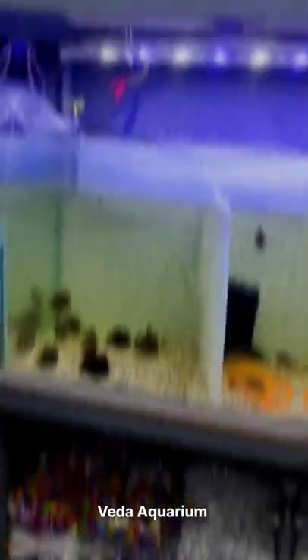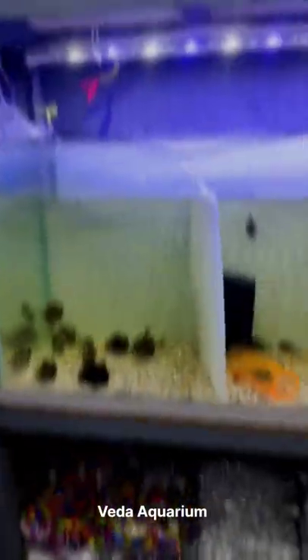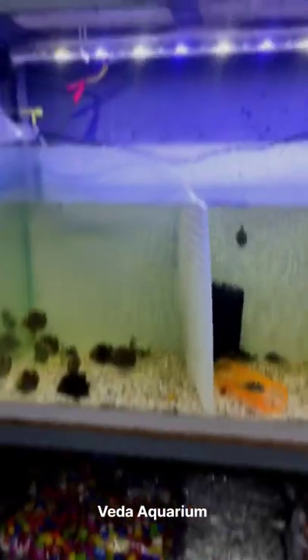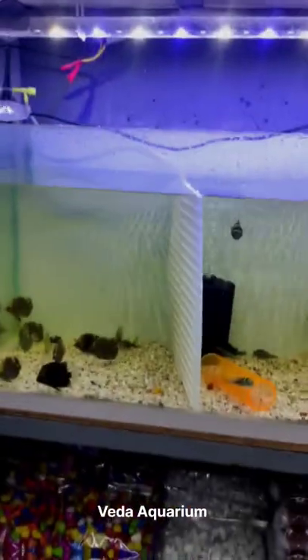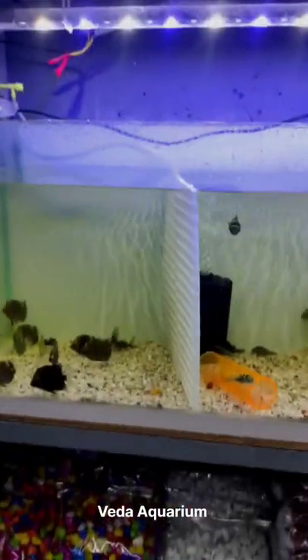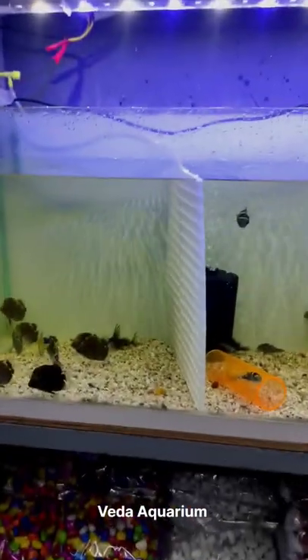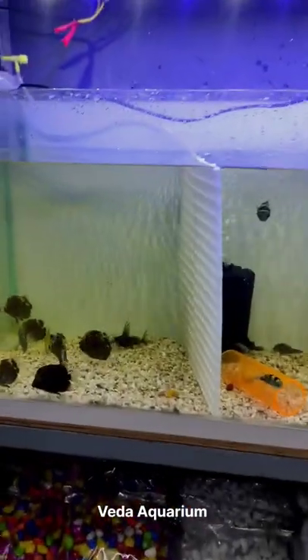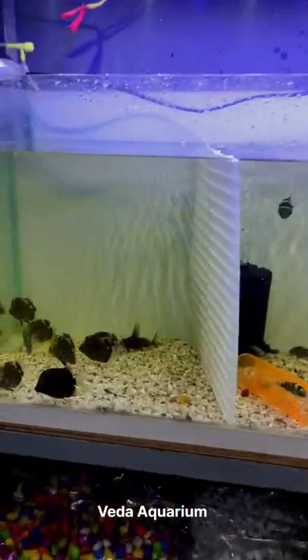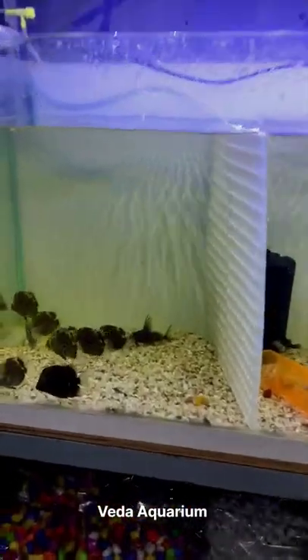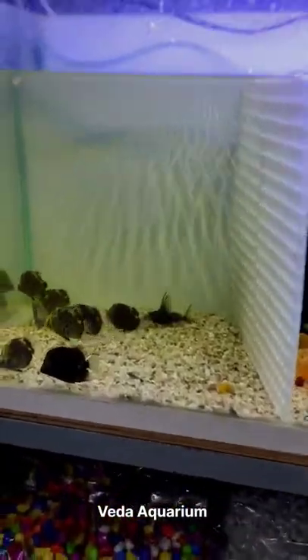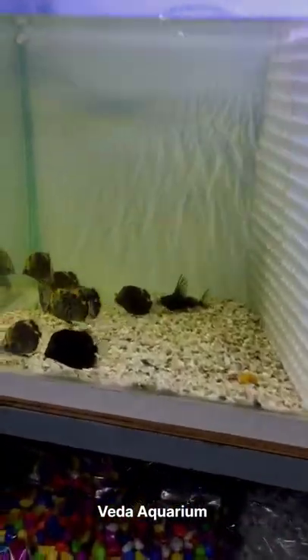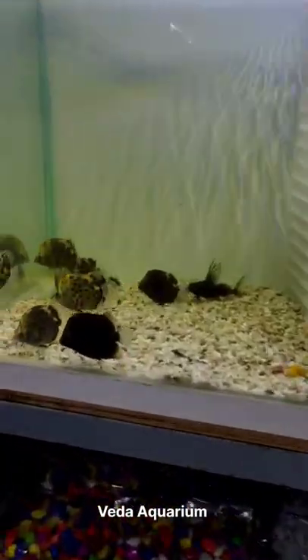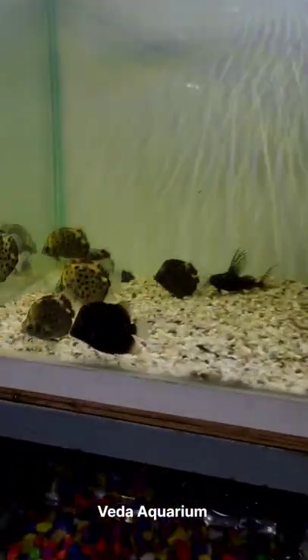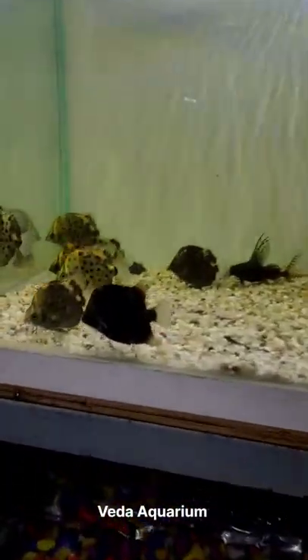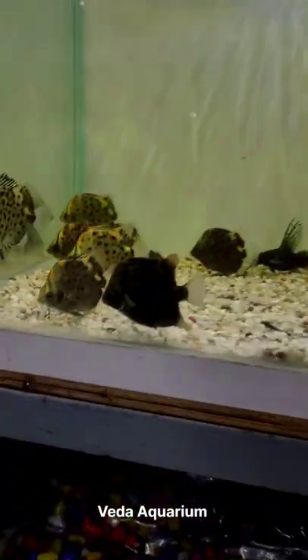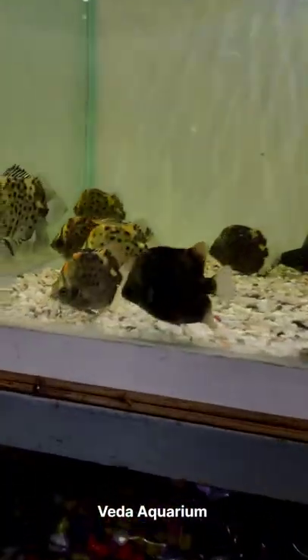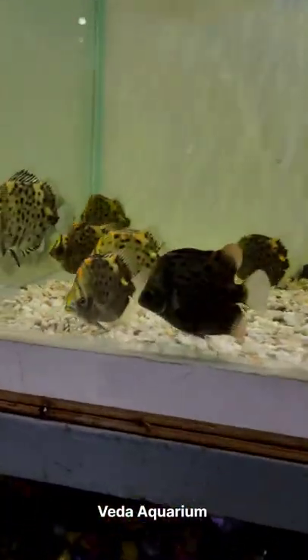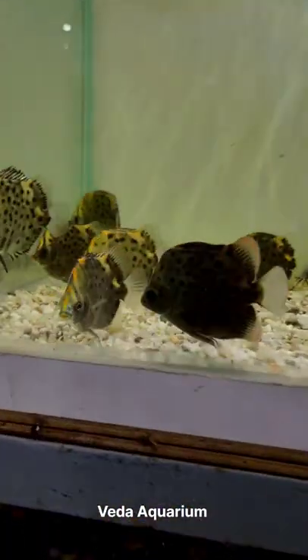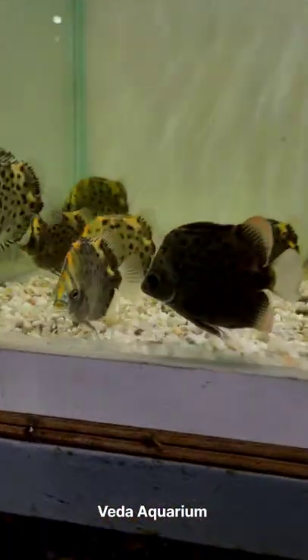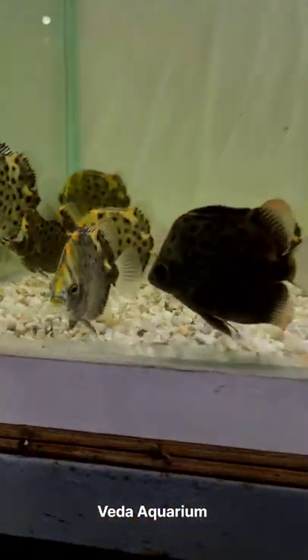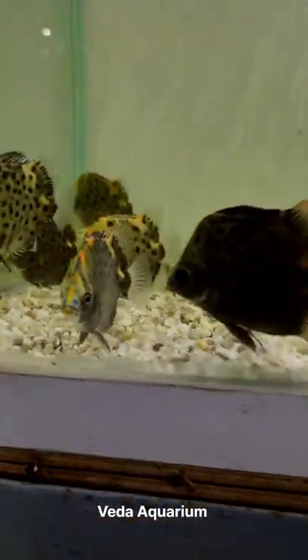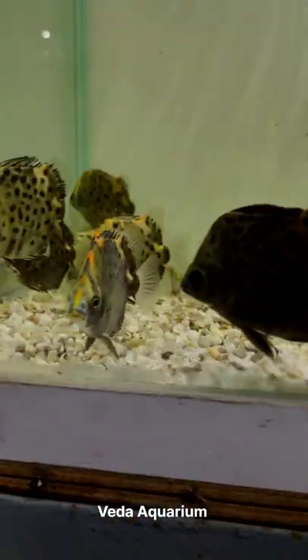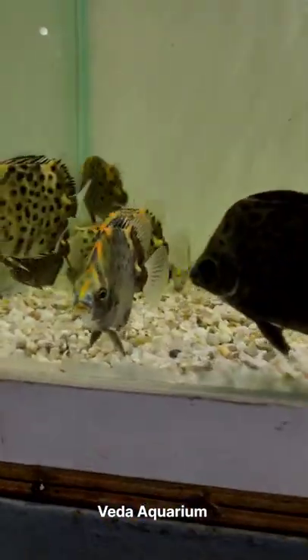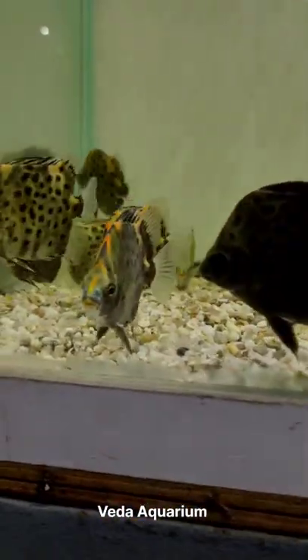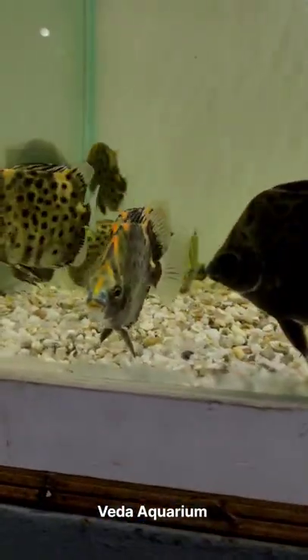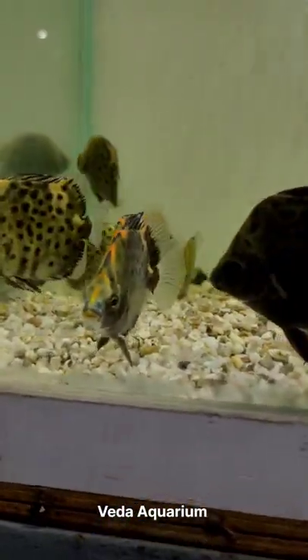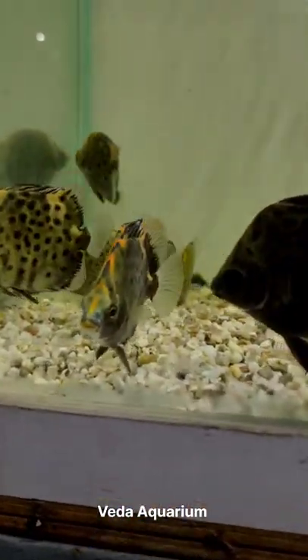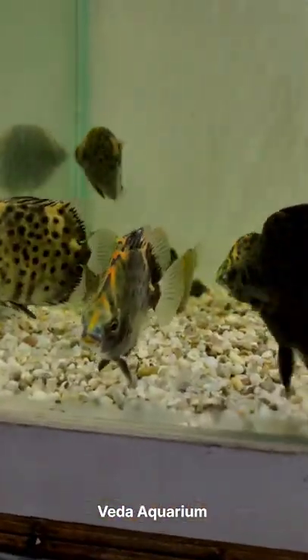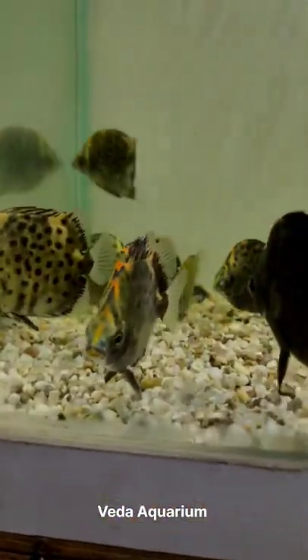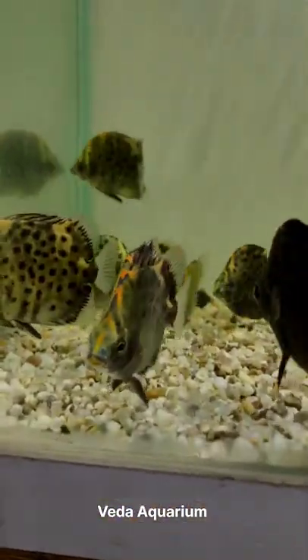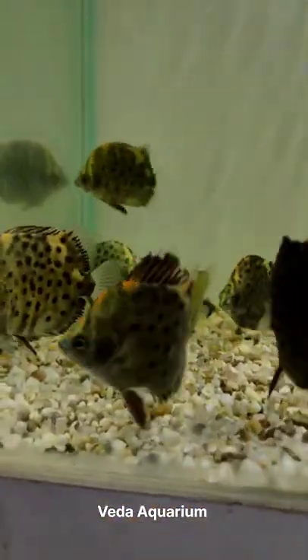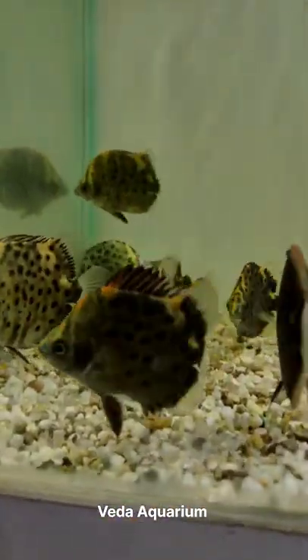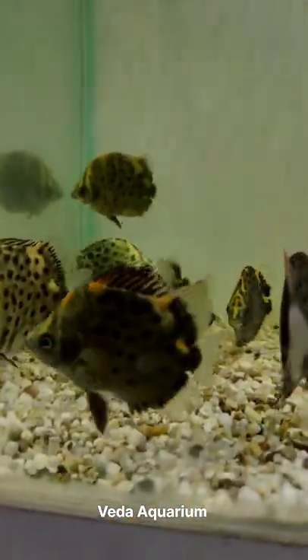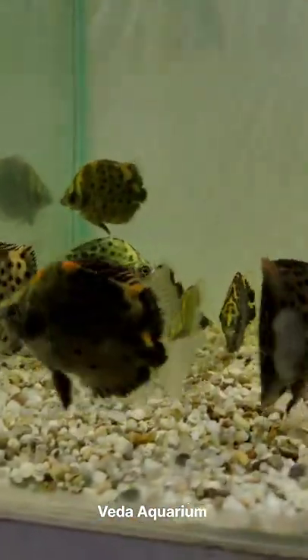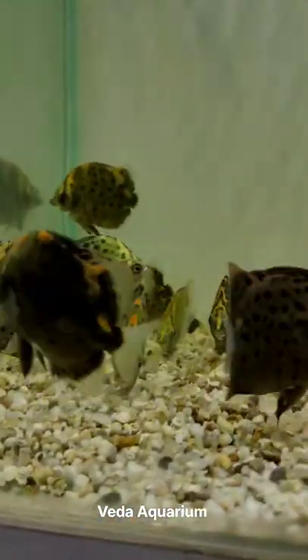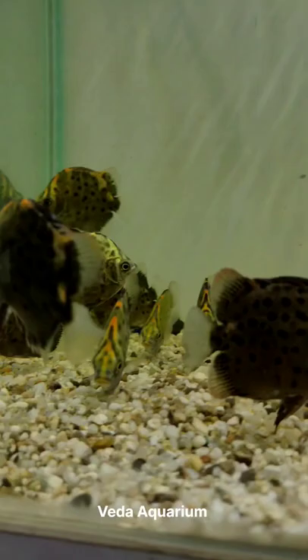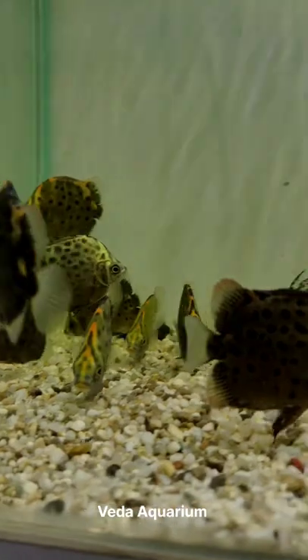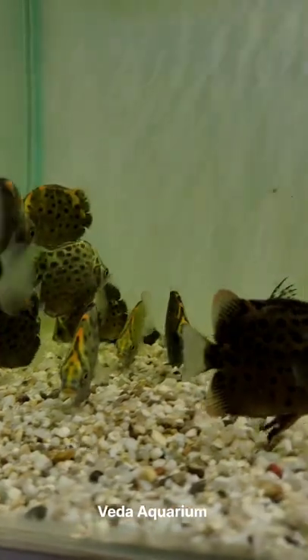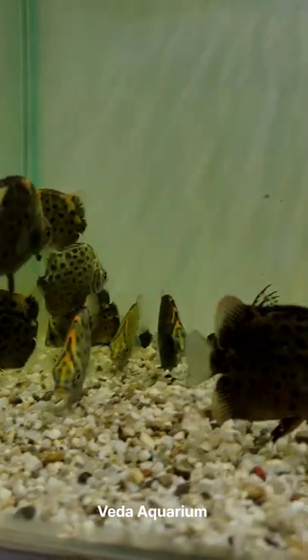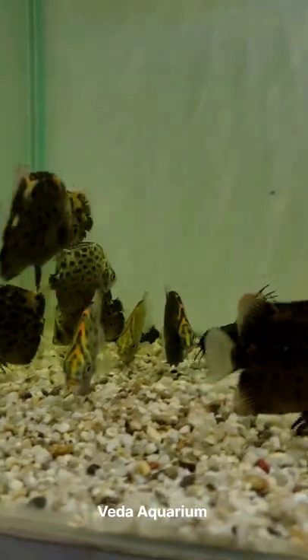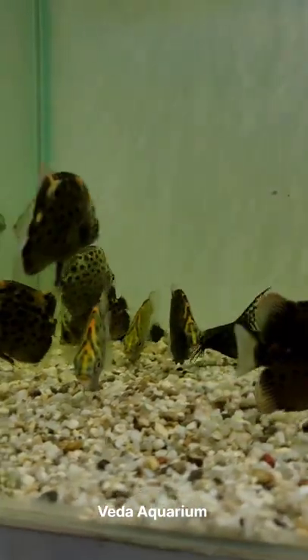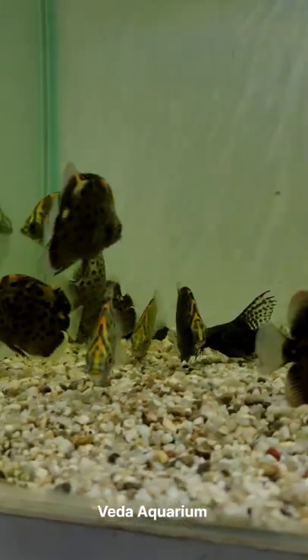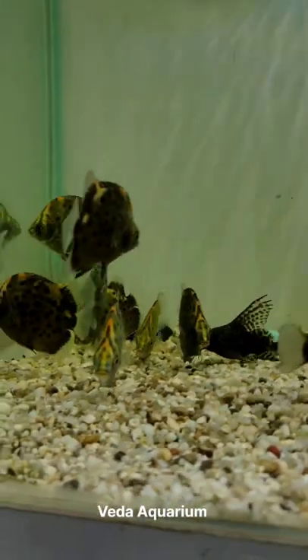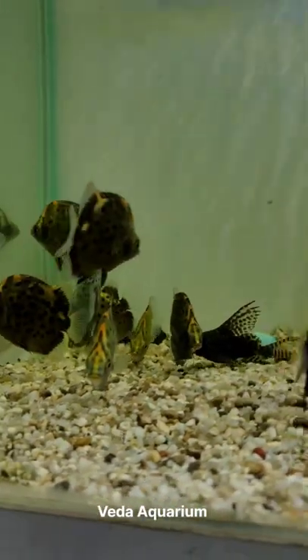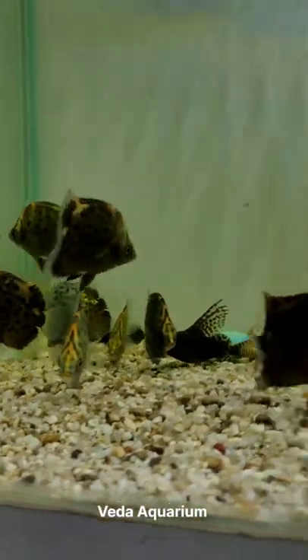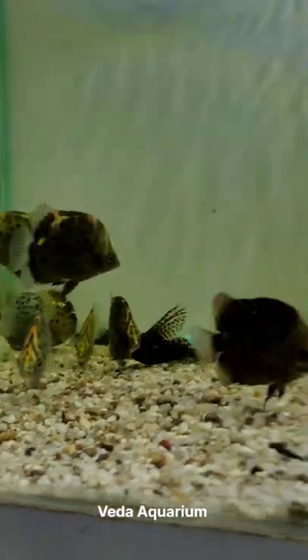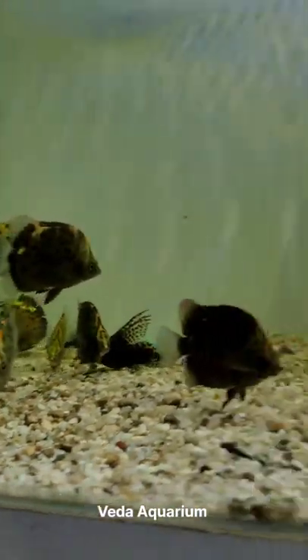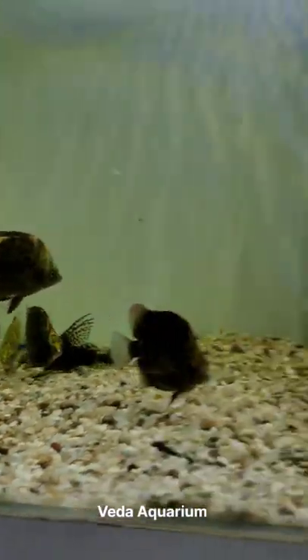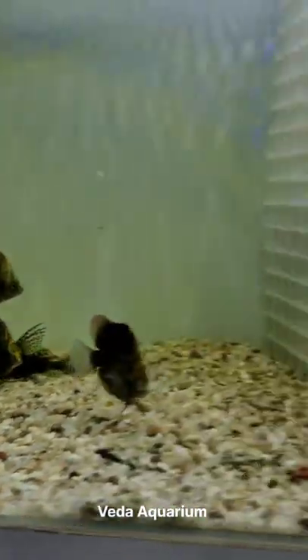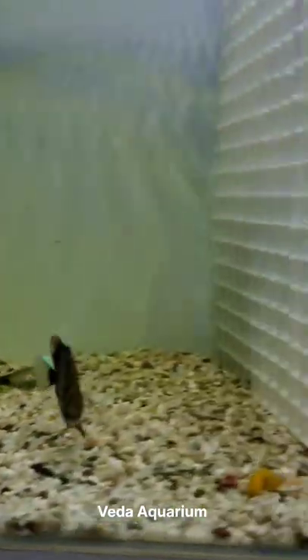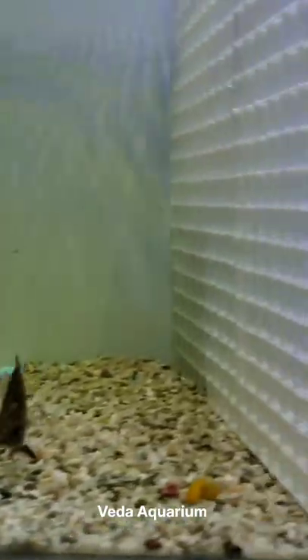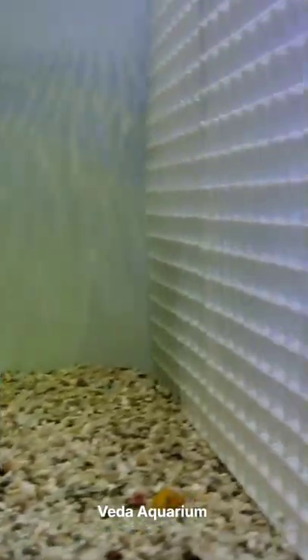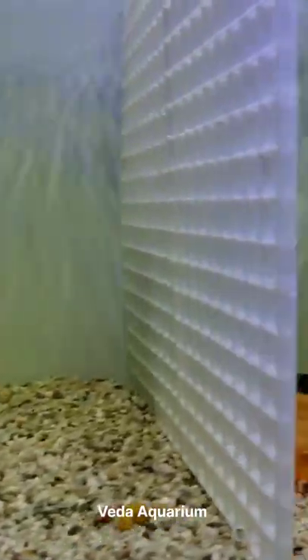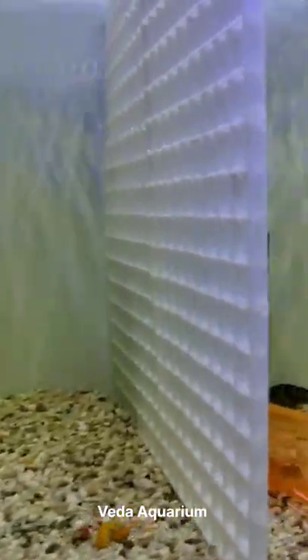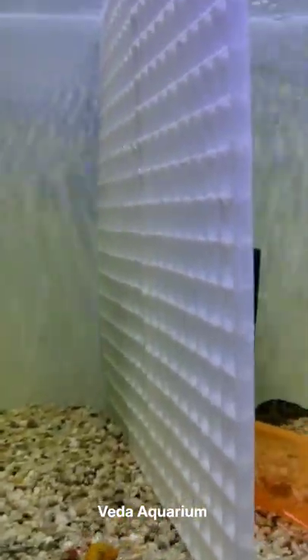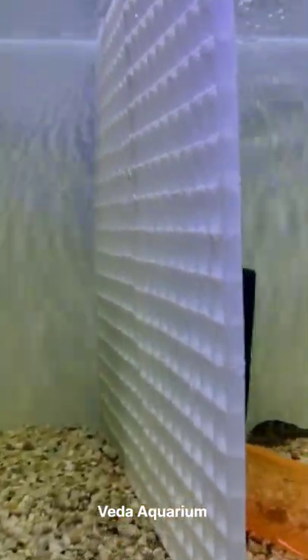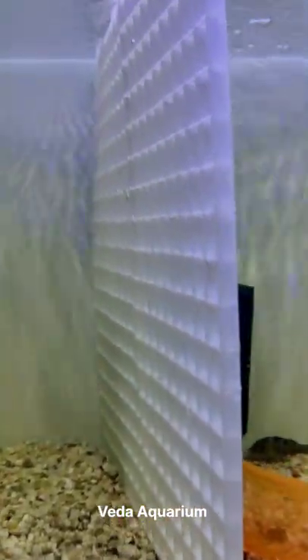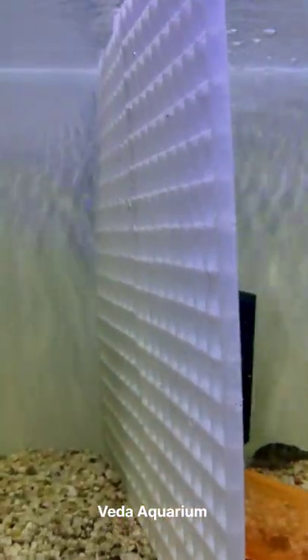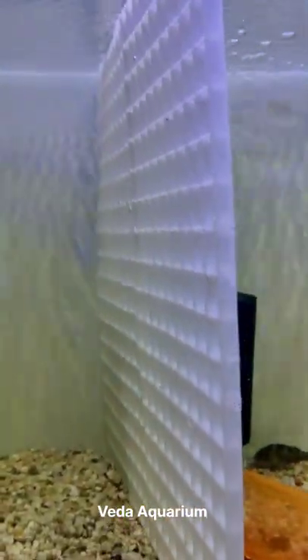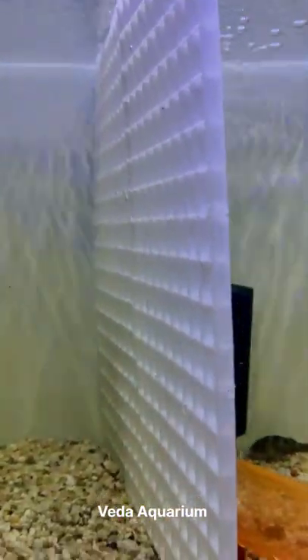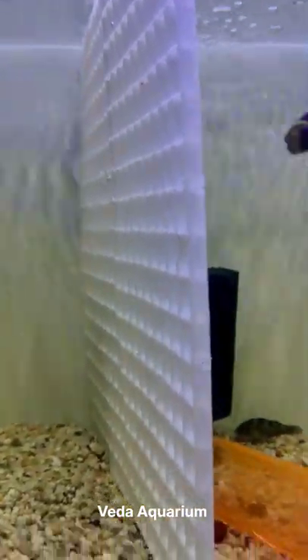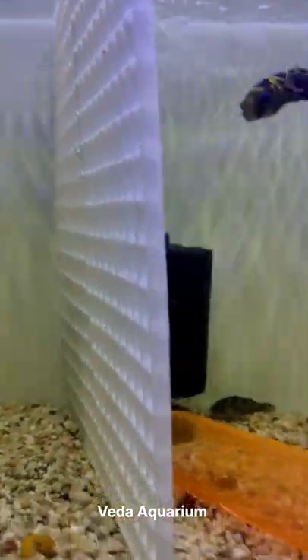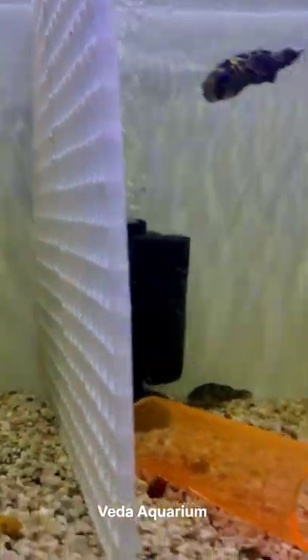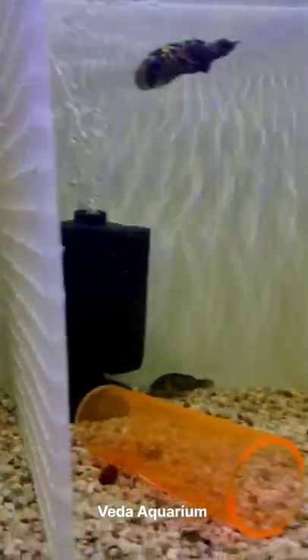Here the partition is done between the sea scat and the puffer fish. I hope you understand how to set up this partition.